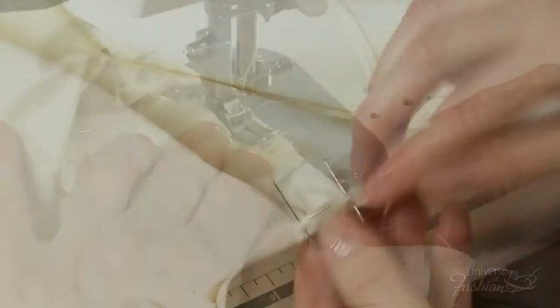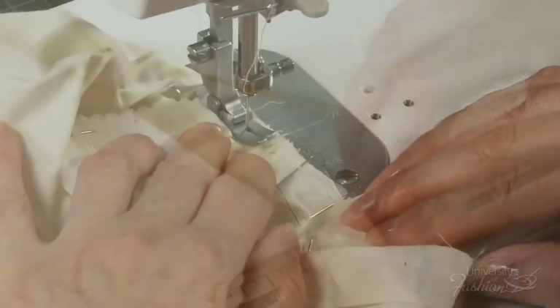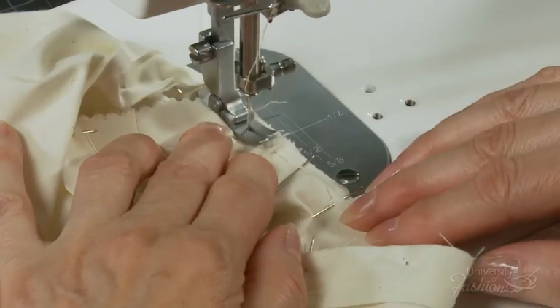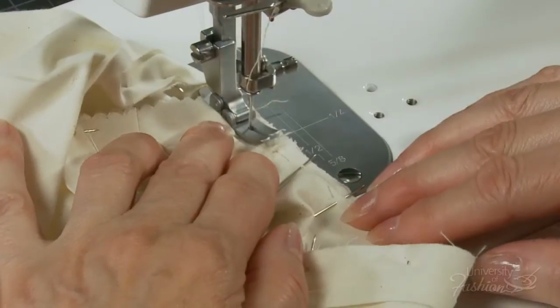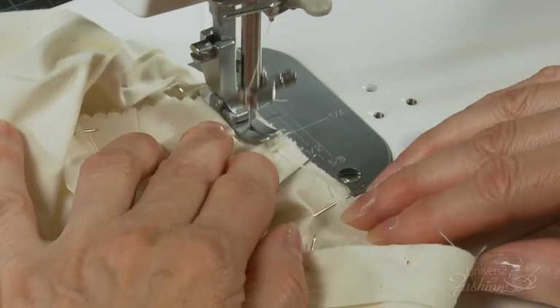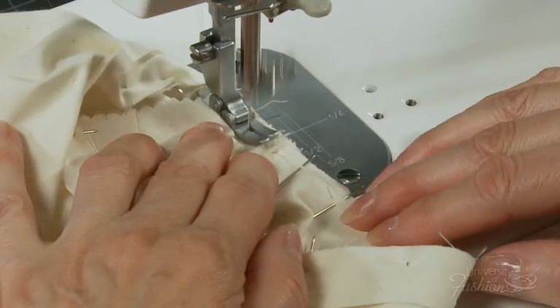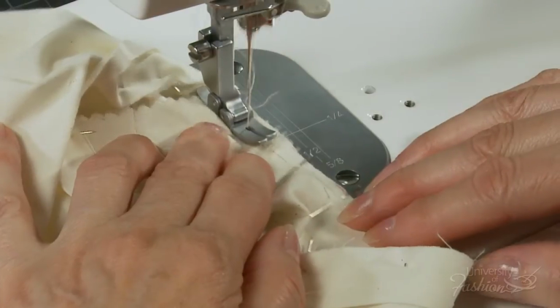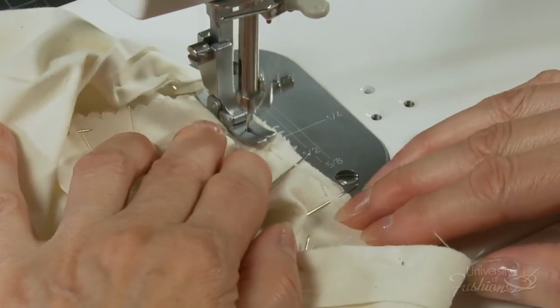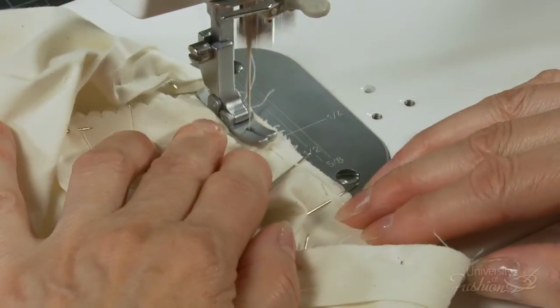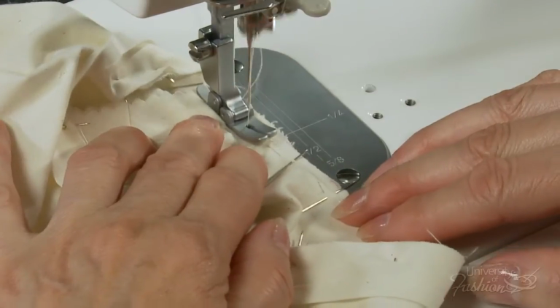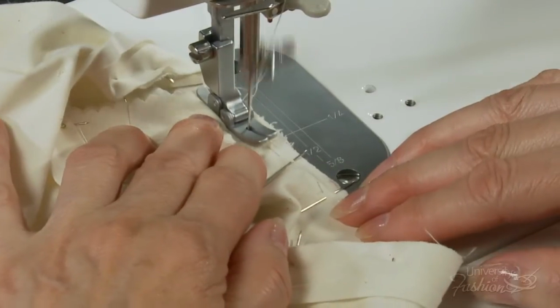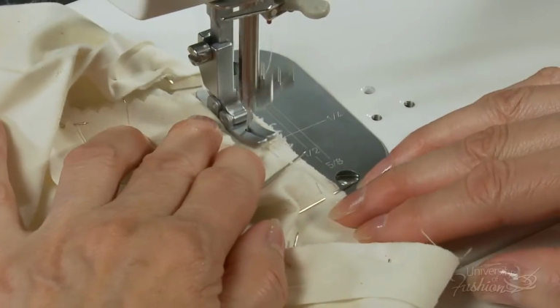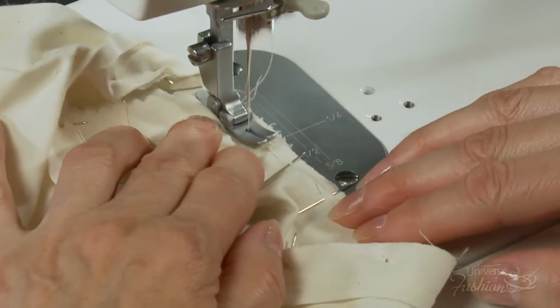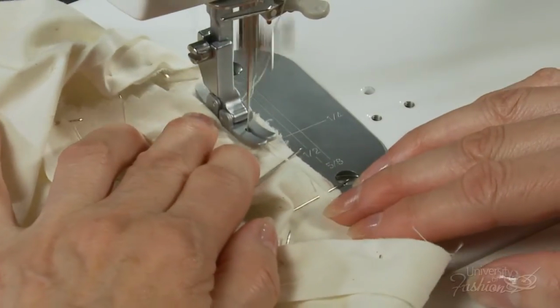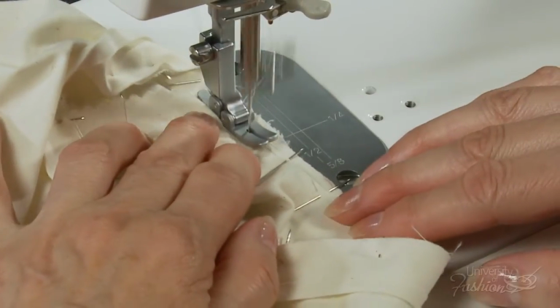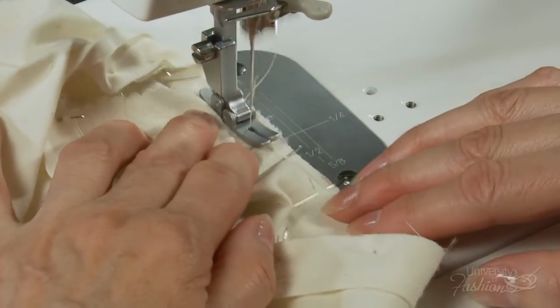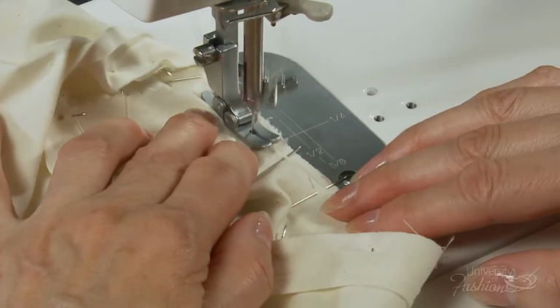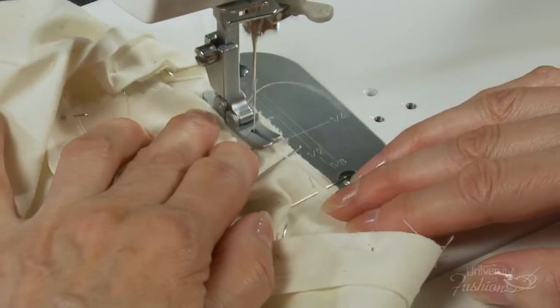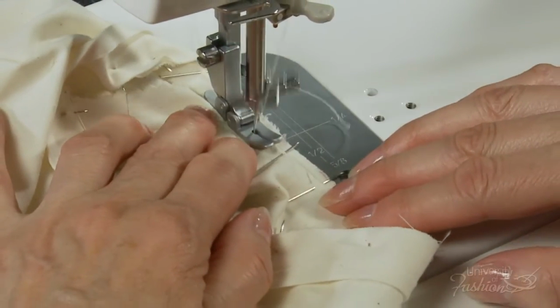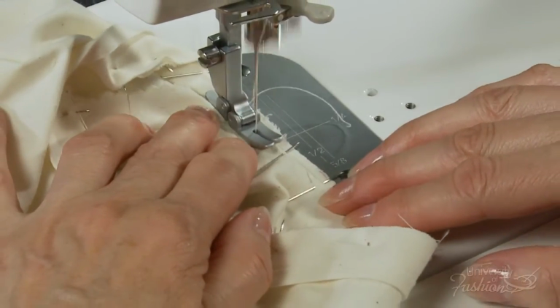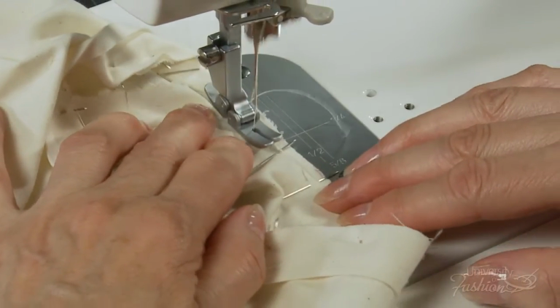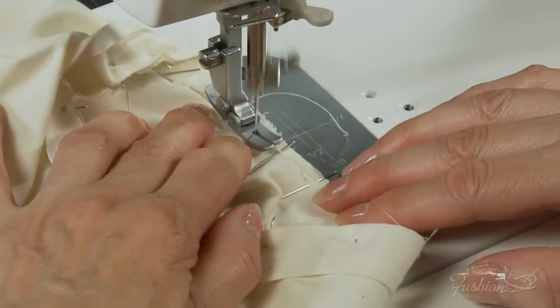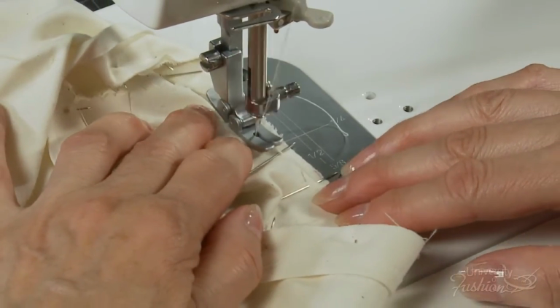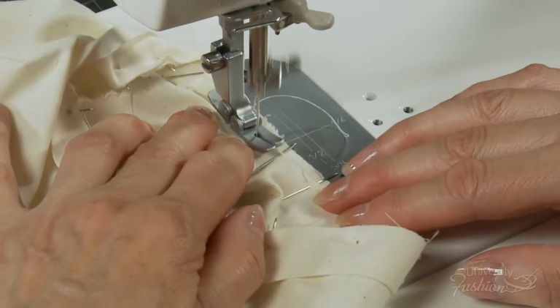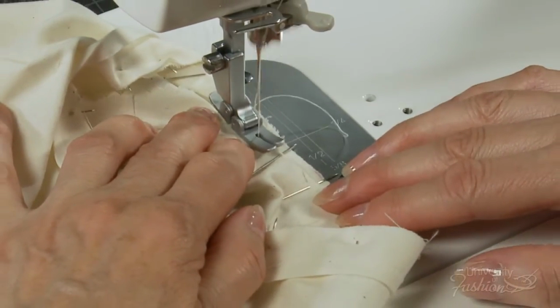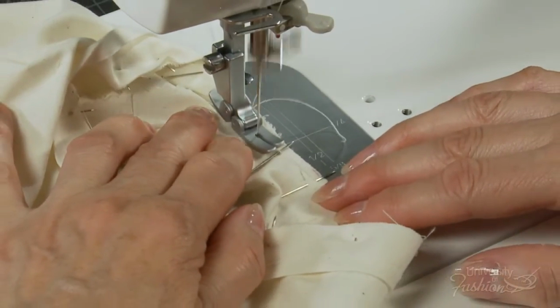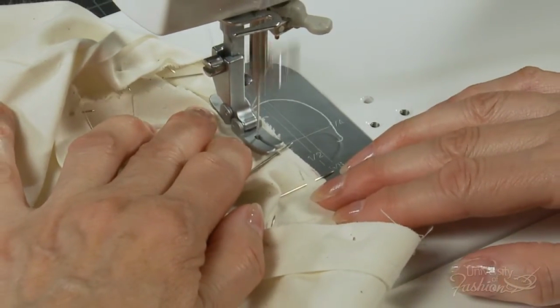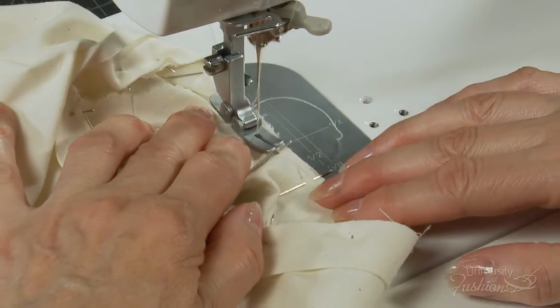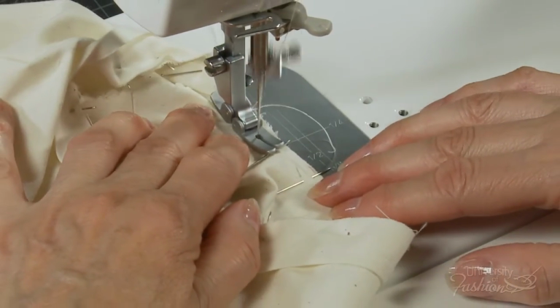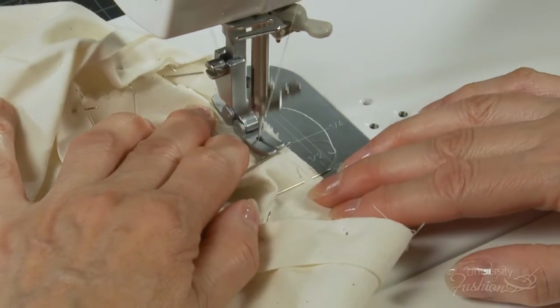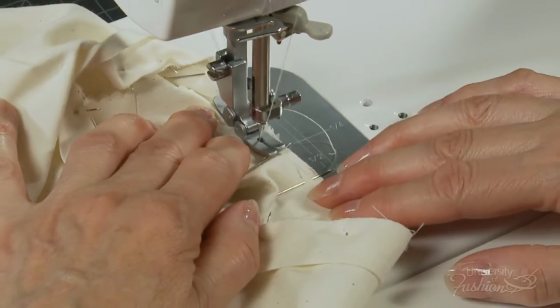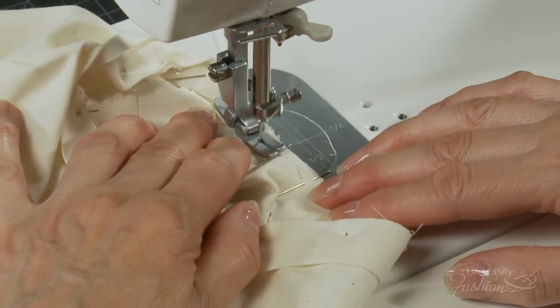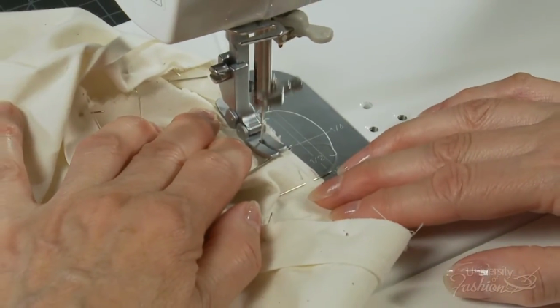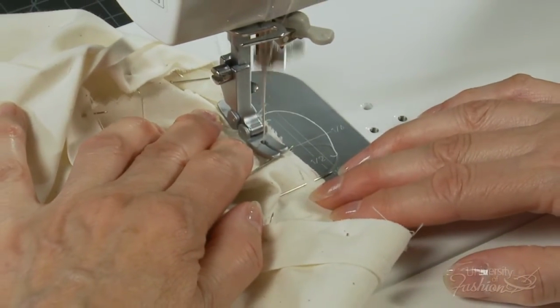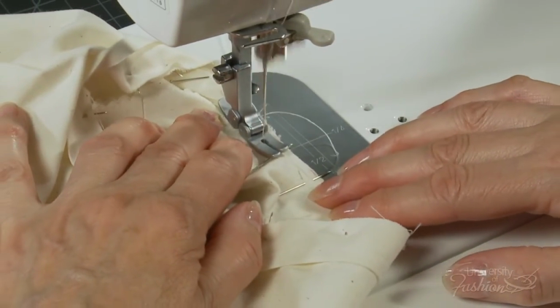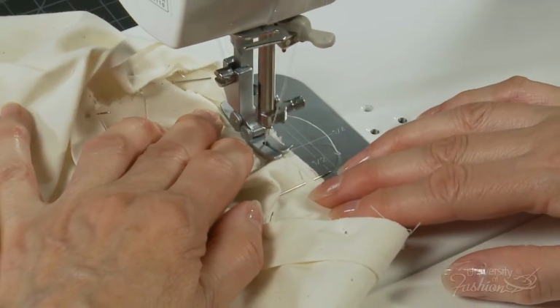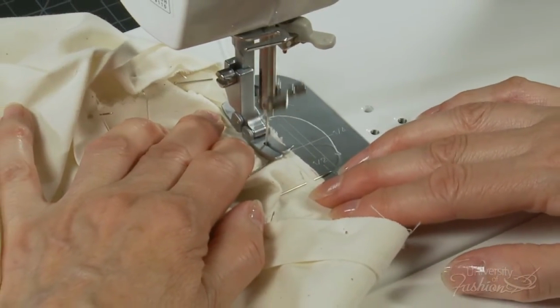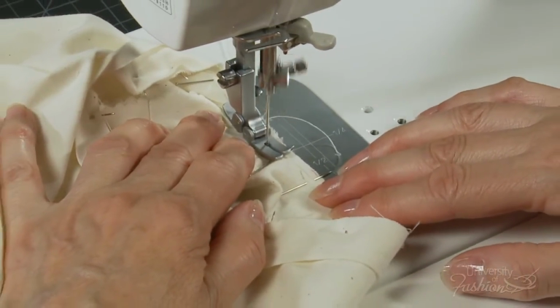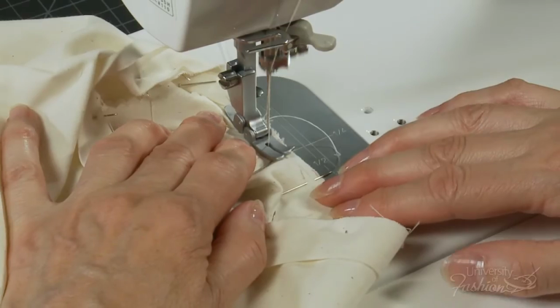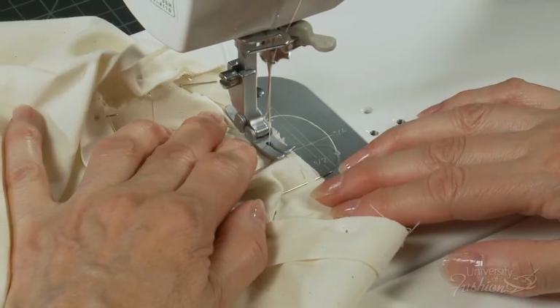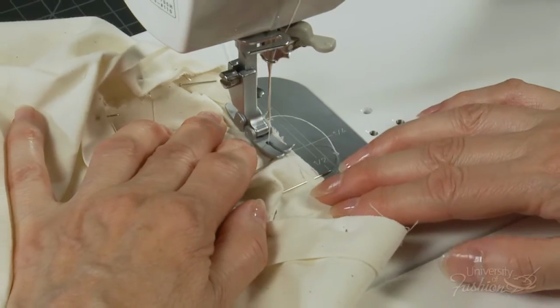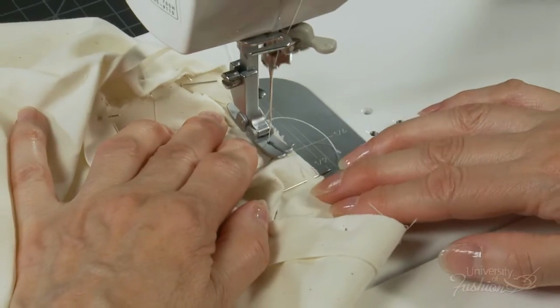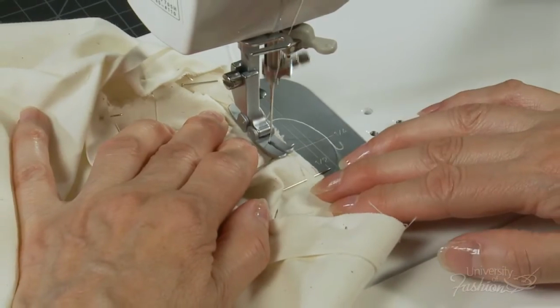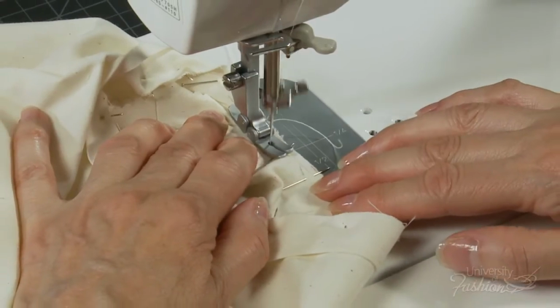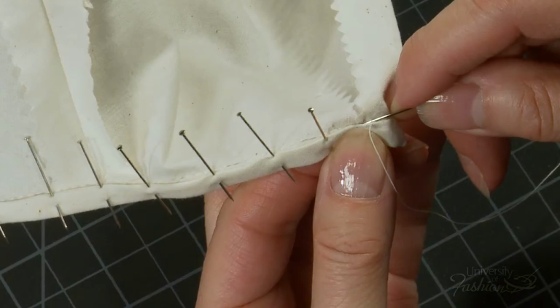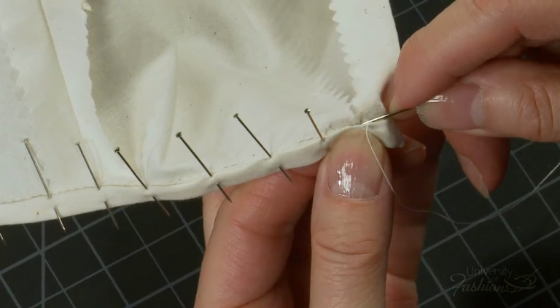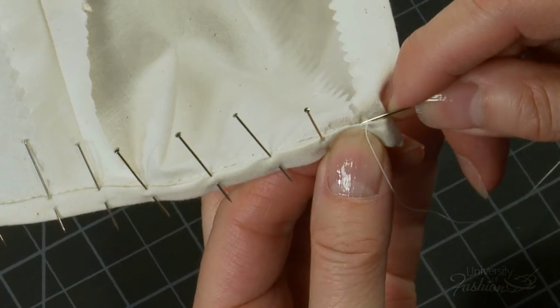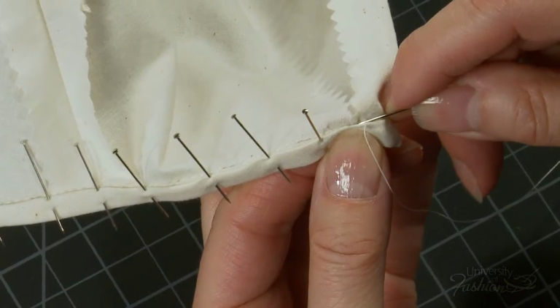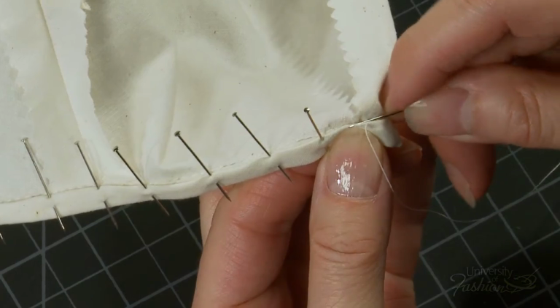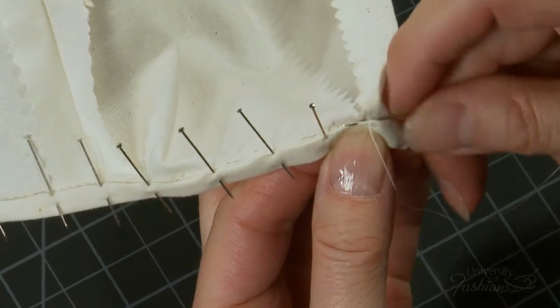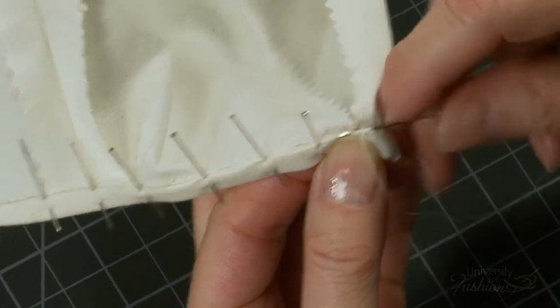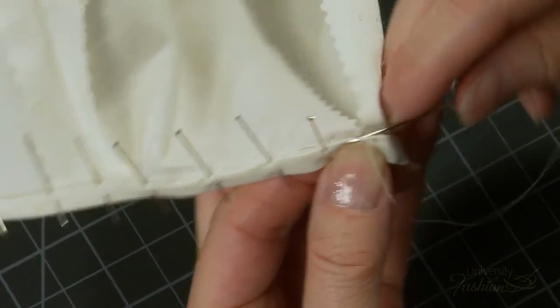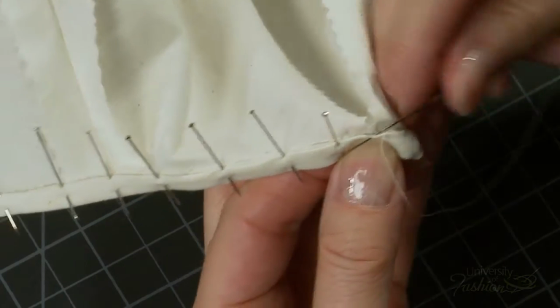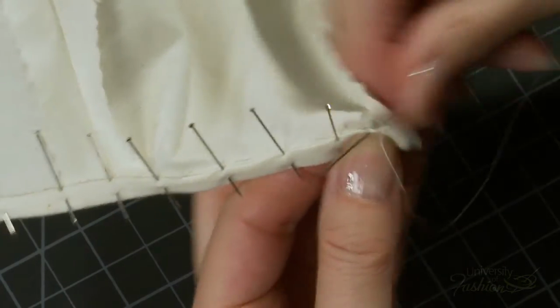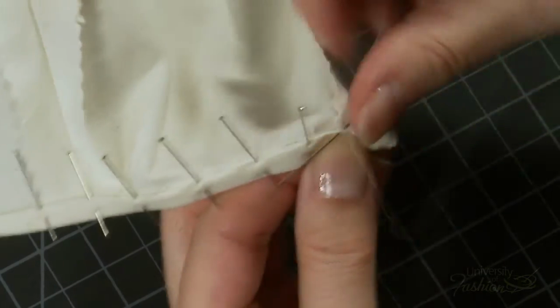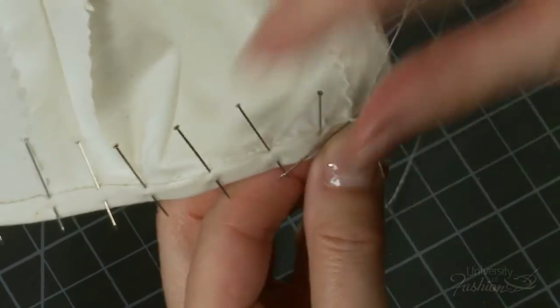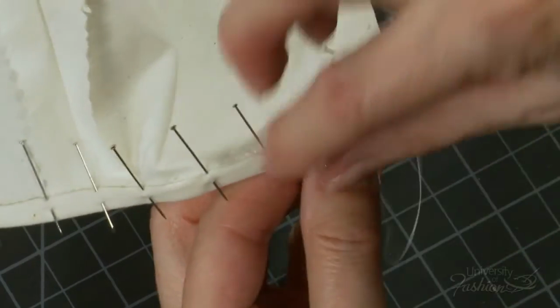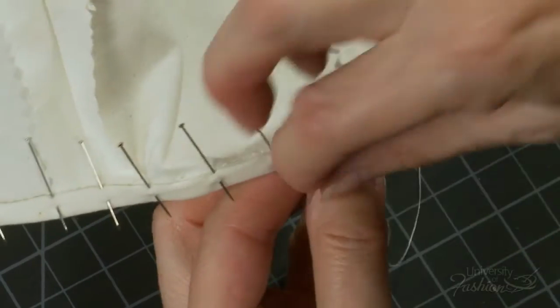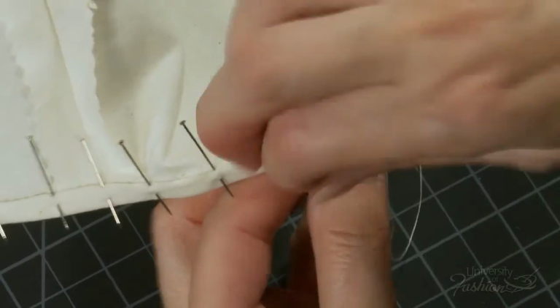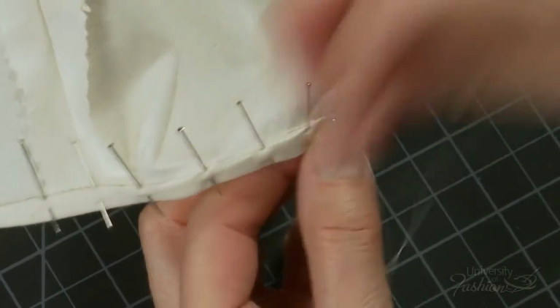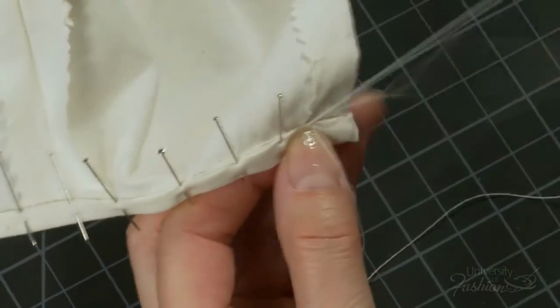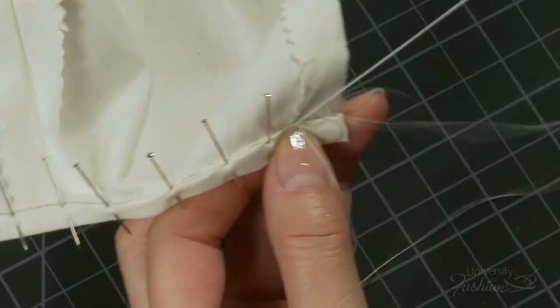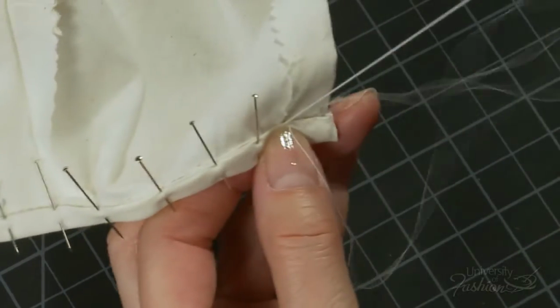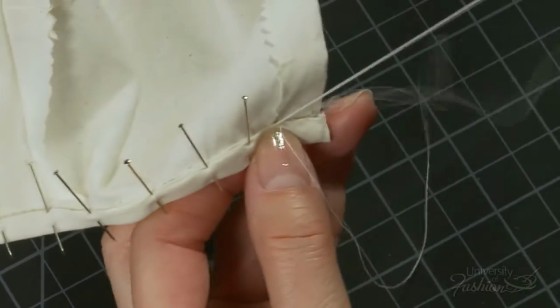You'll also learn how to machine stitch the bindings to the blouse and then how to finish them using a slip stitch.